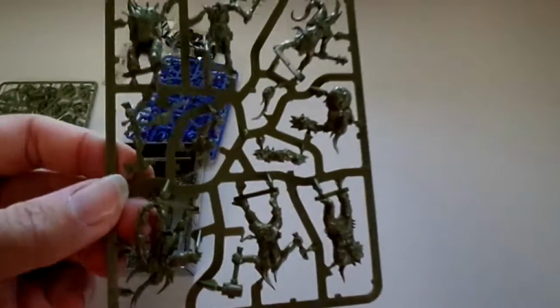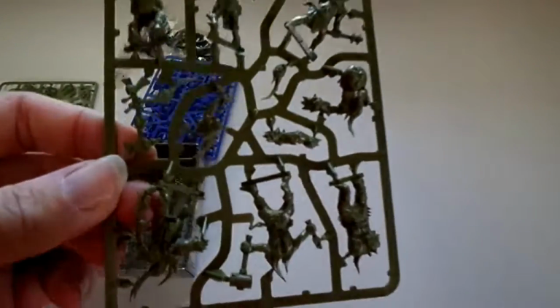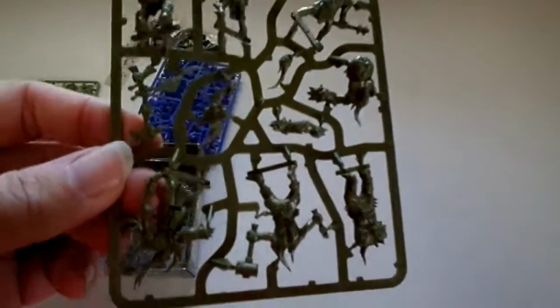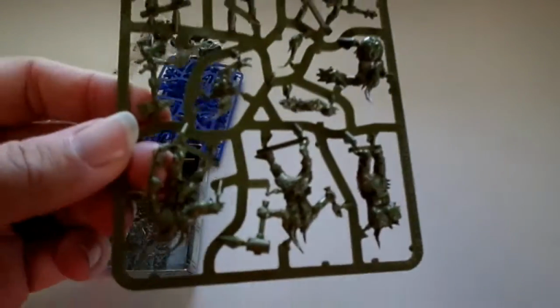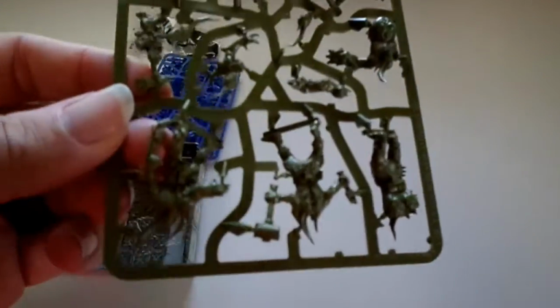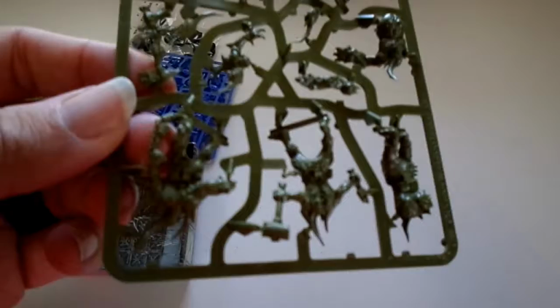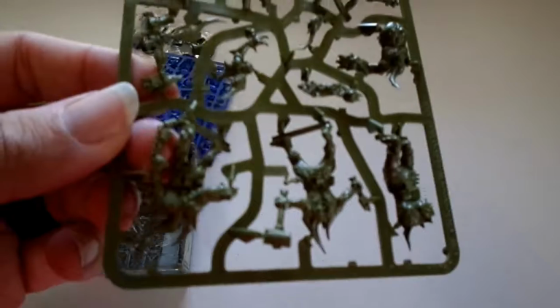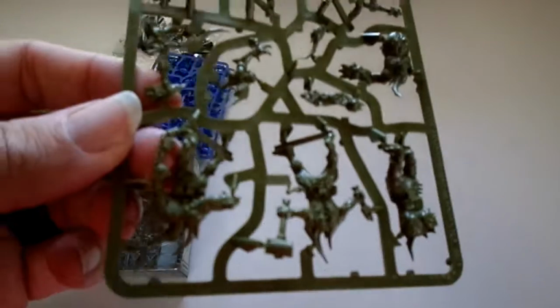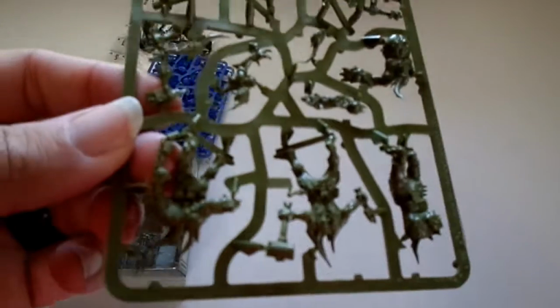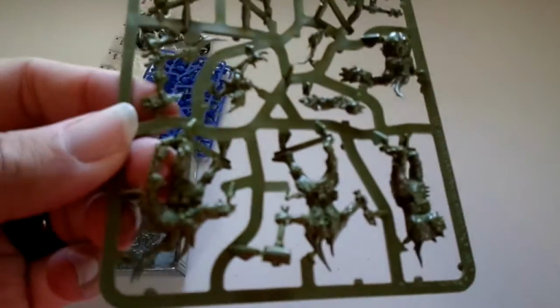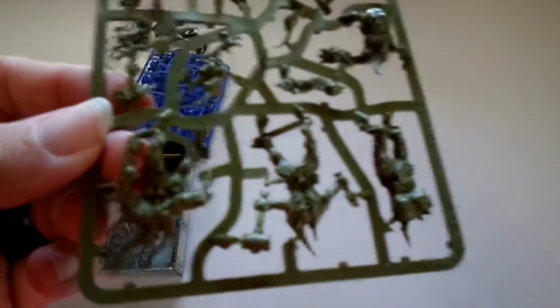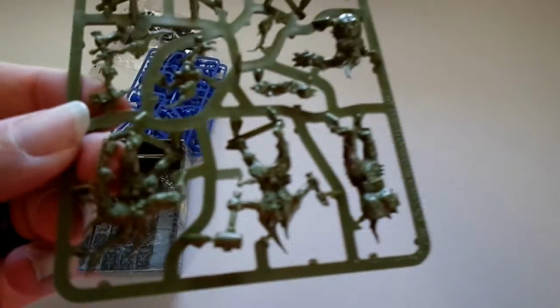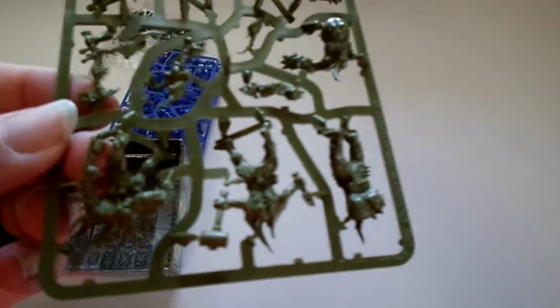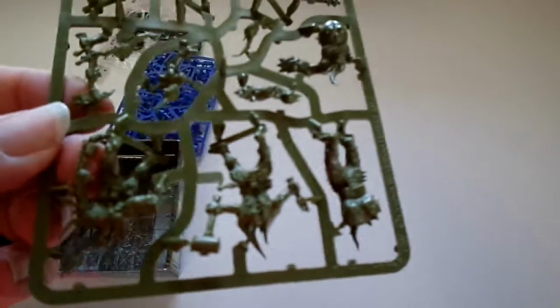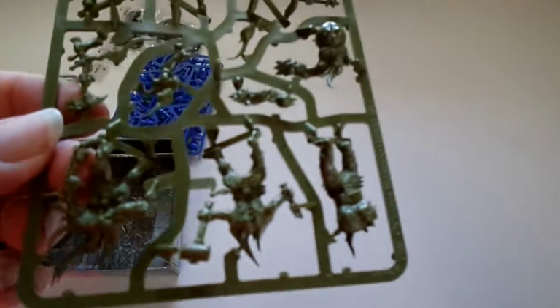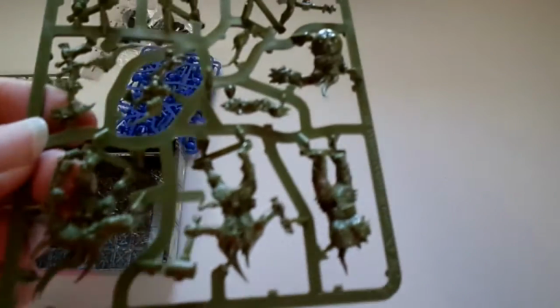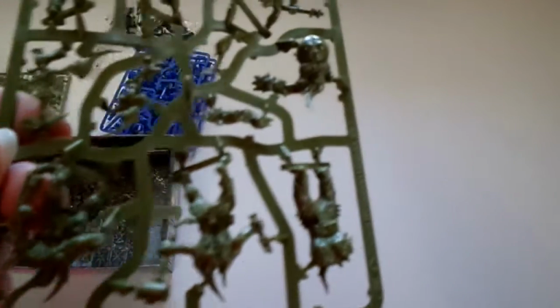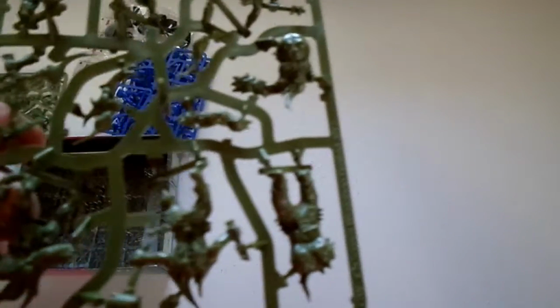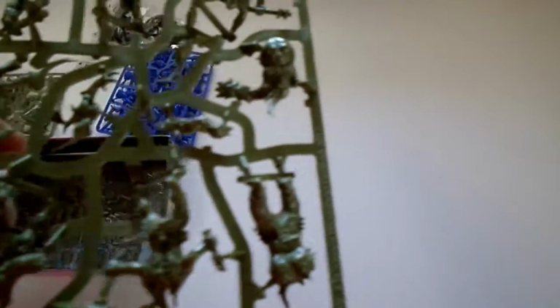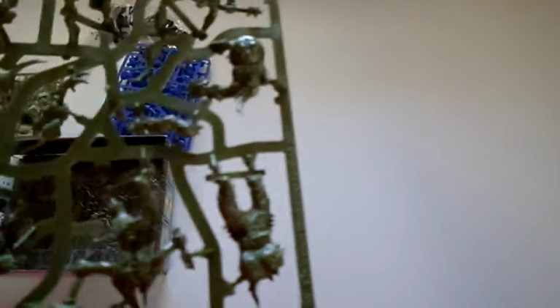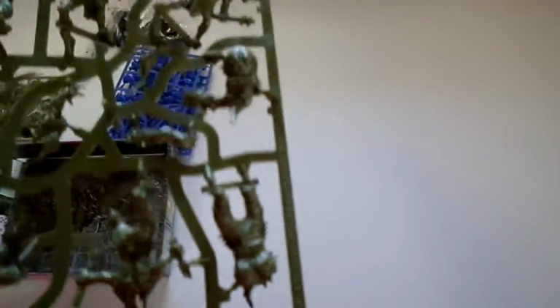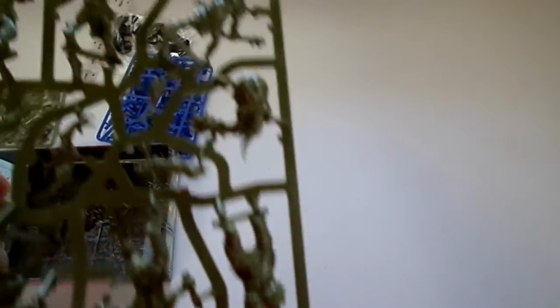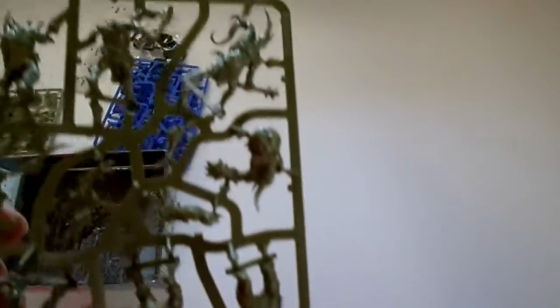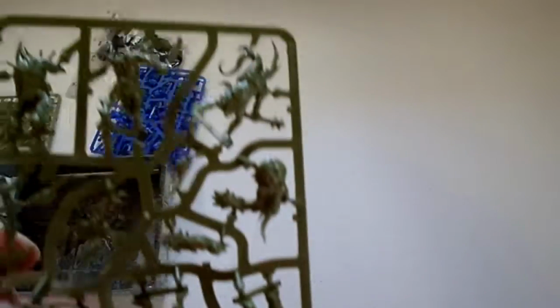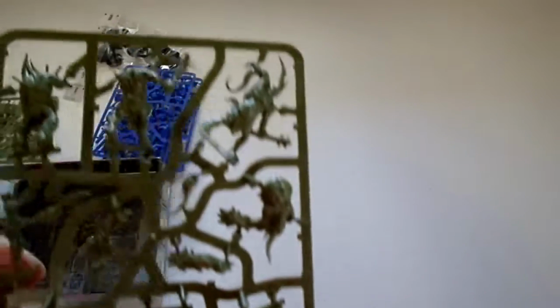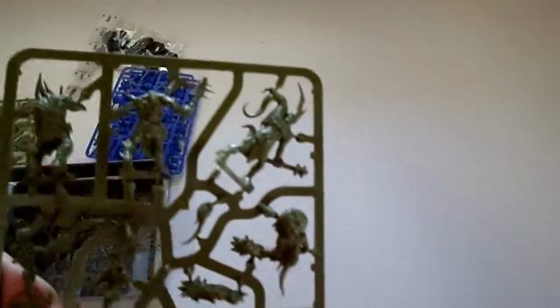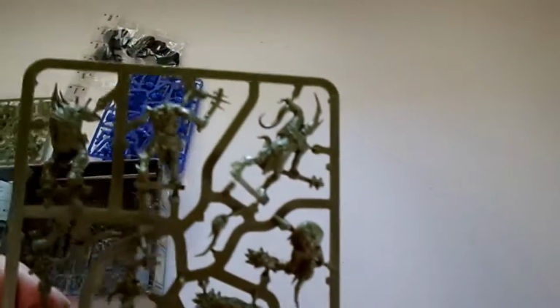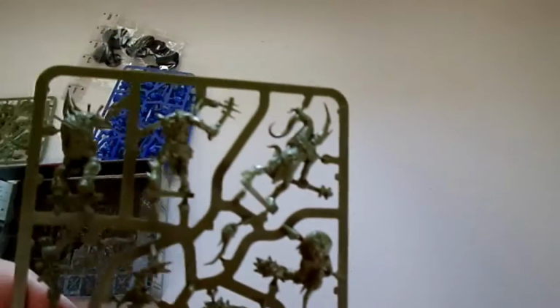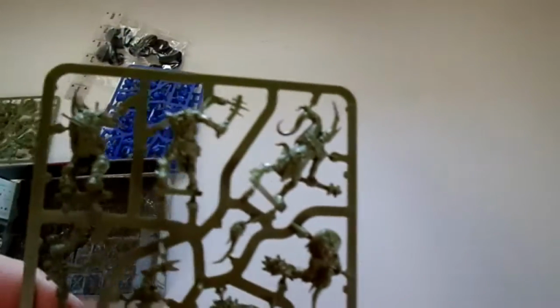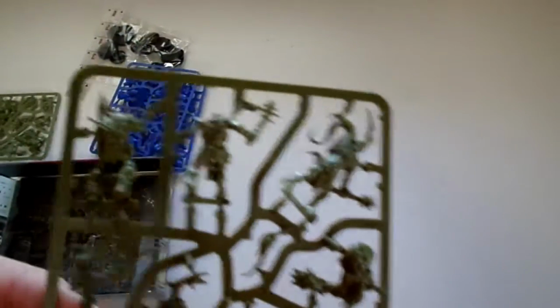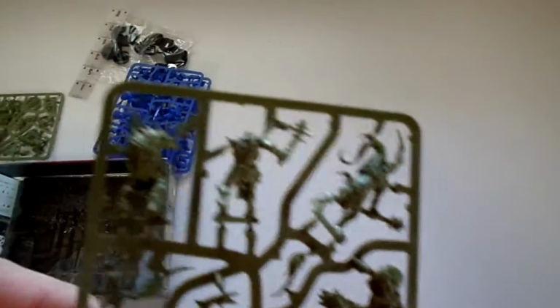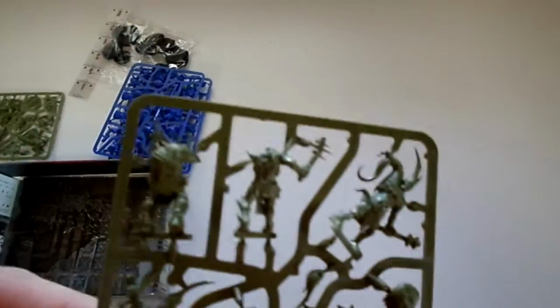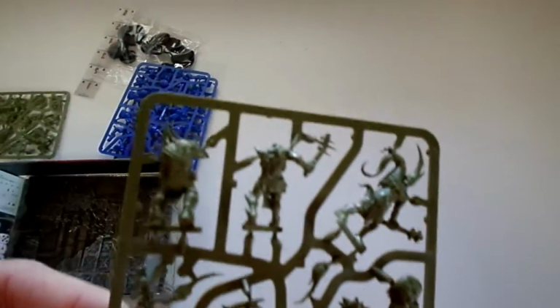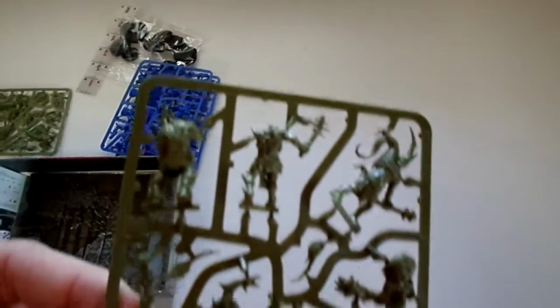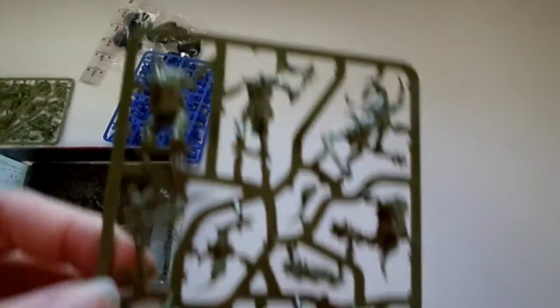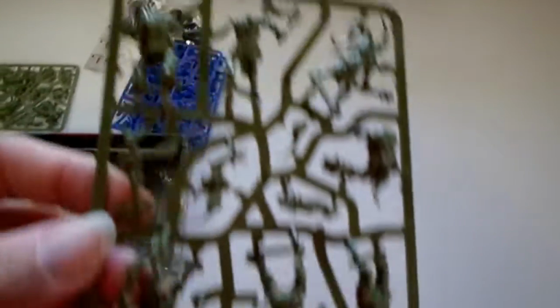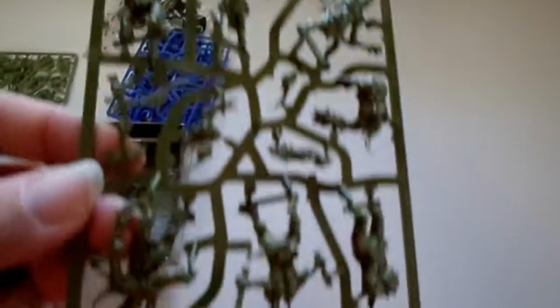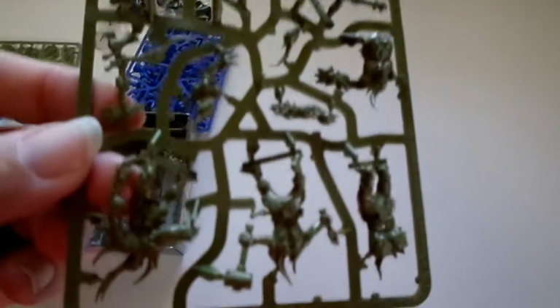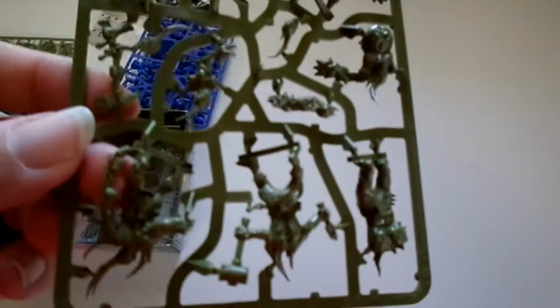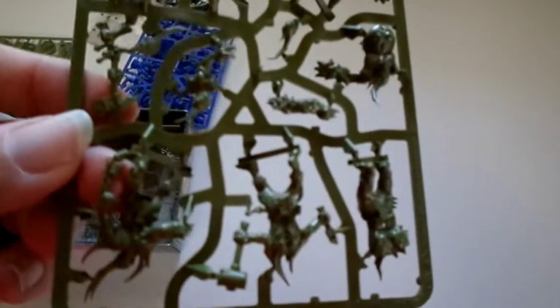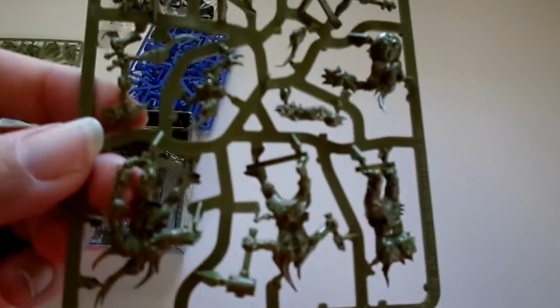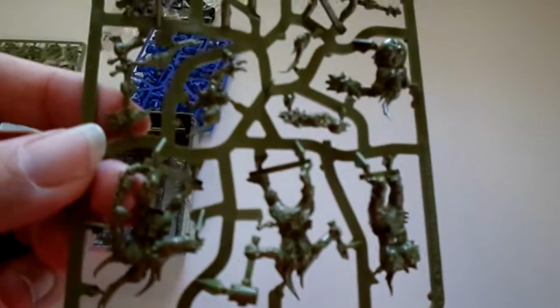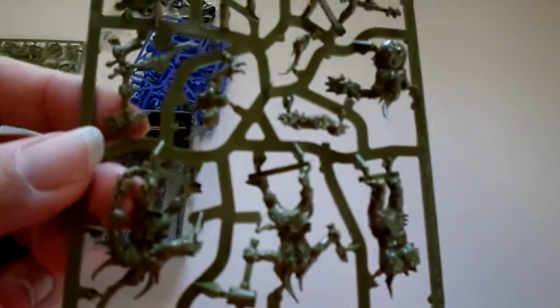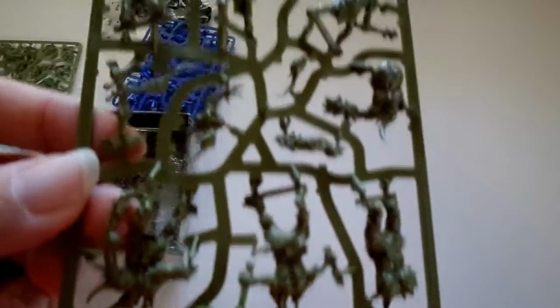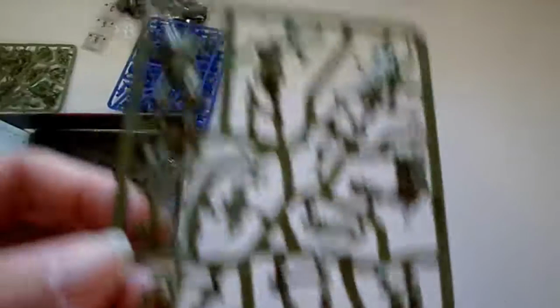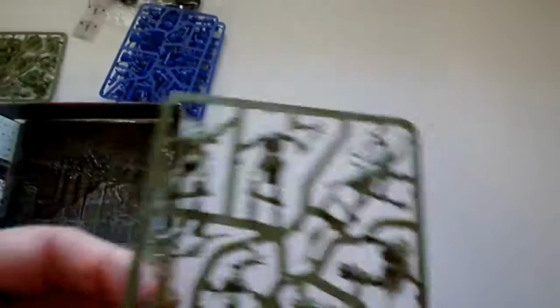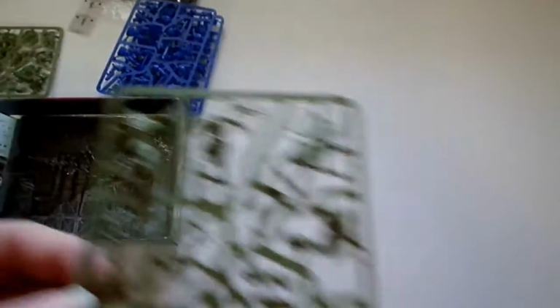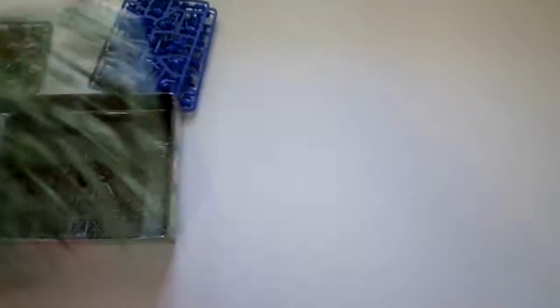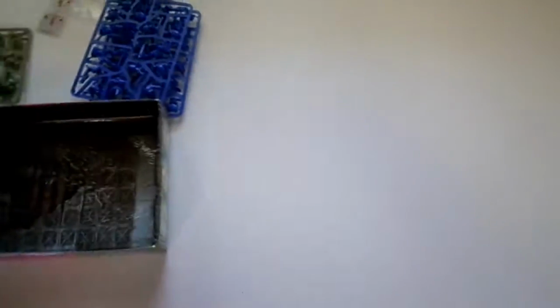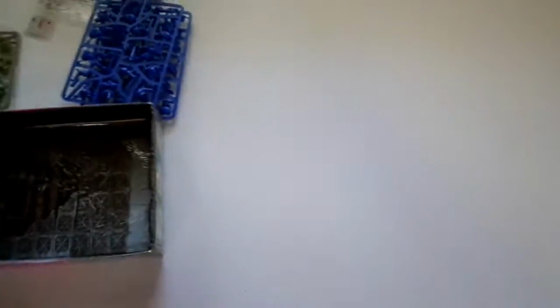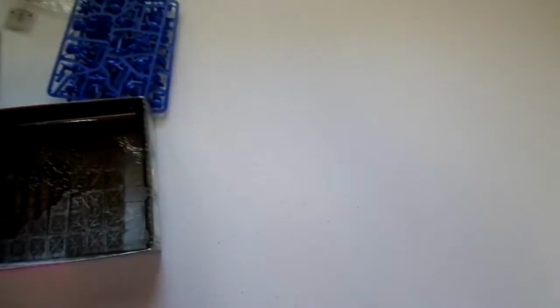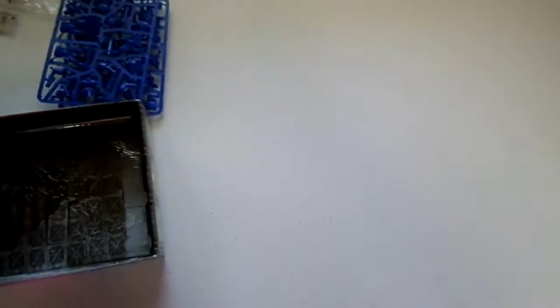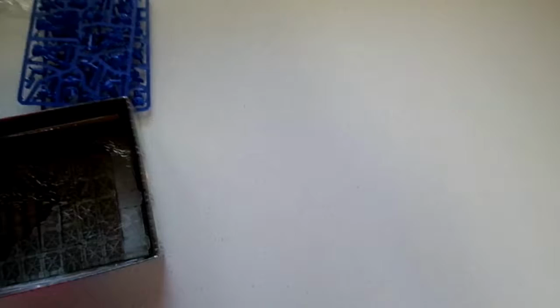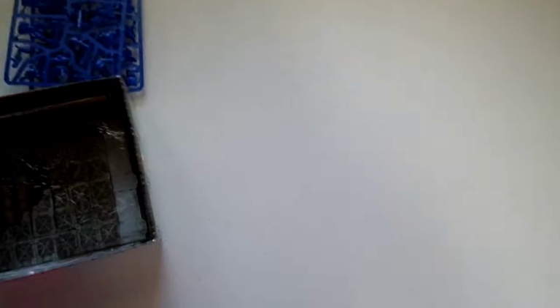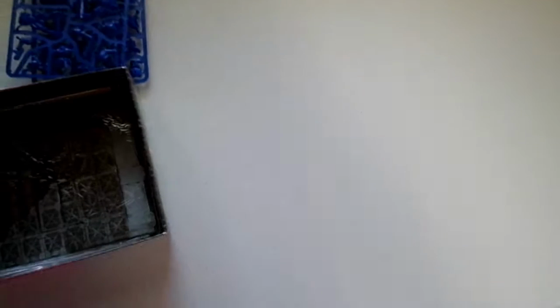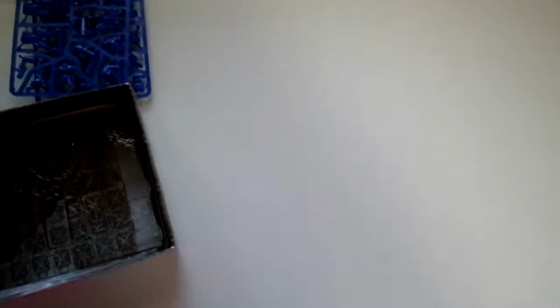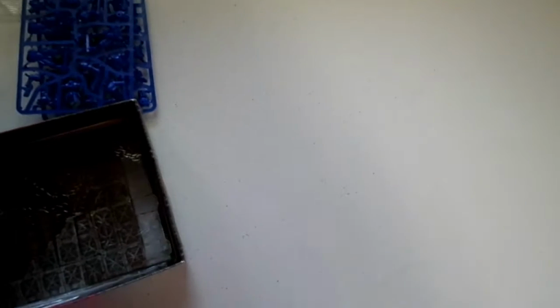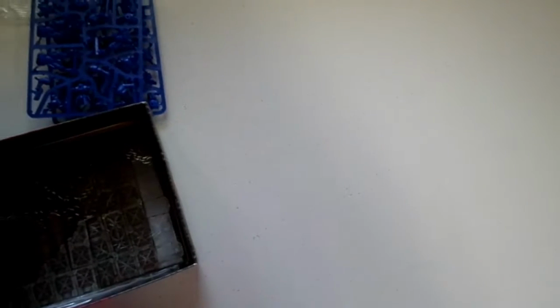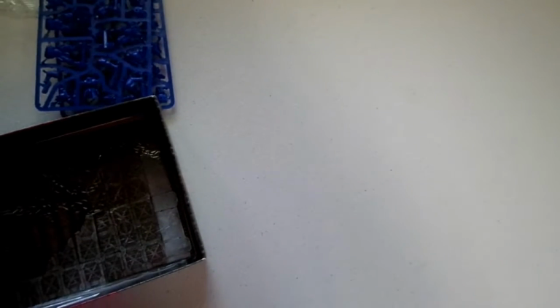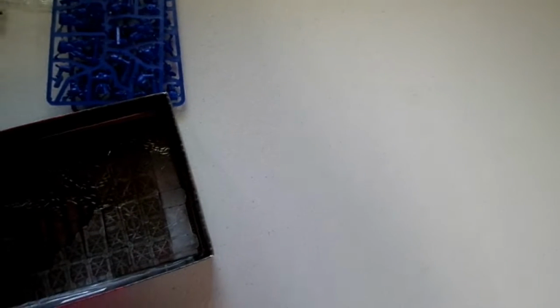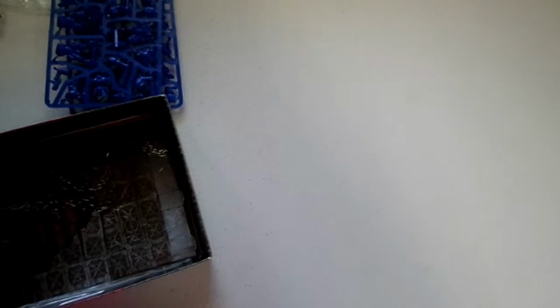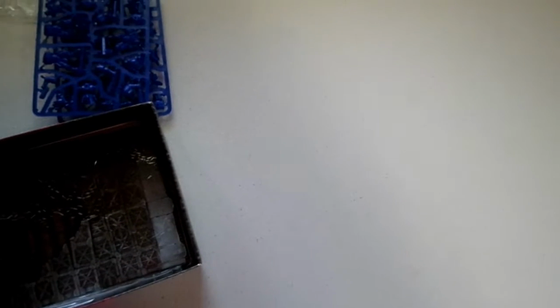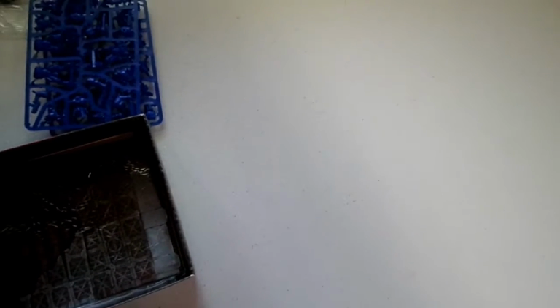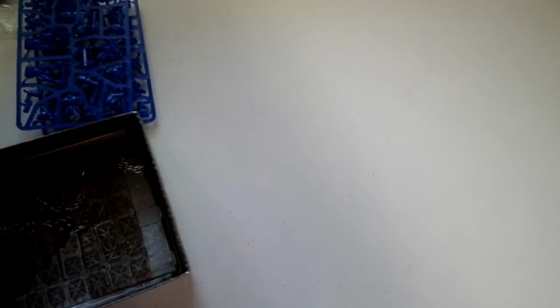Here we go — we've got the sprue of six Pox Walkers. Add some more nerdy goodness to your game.